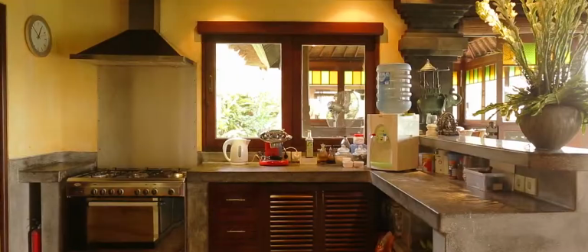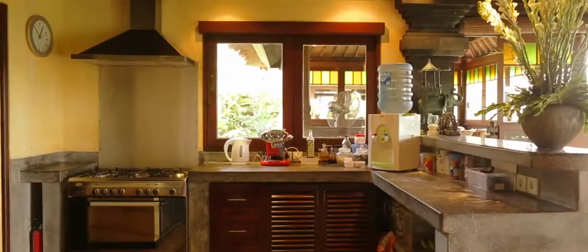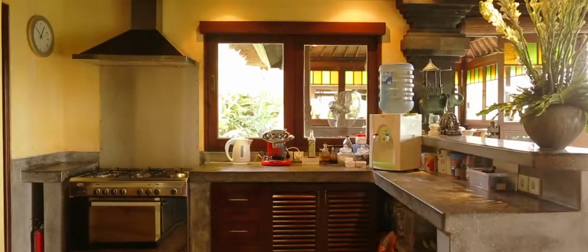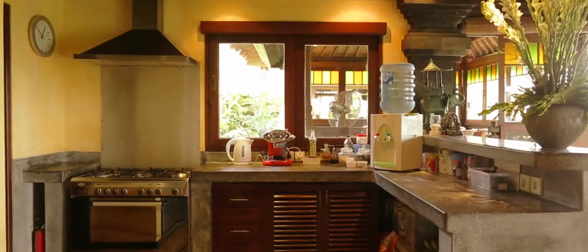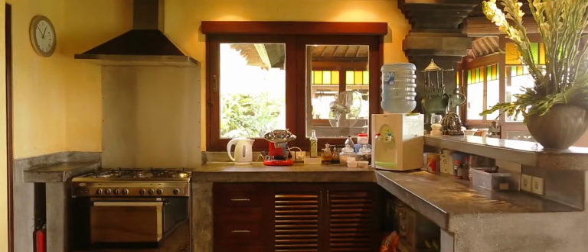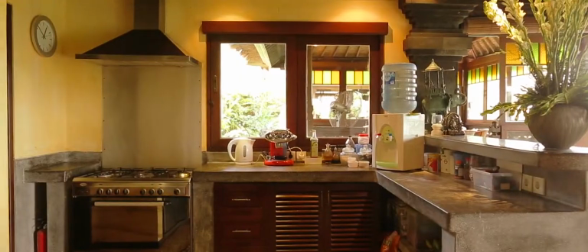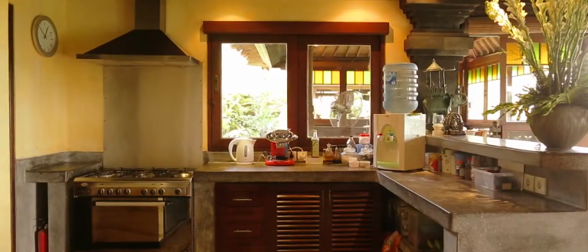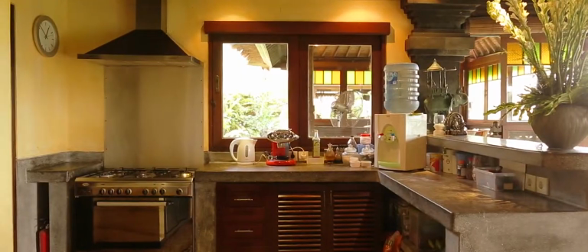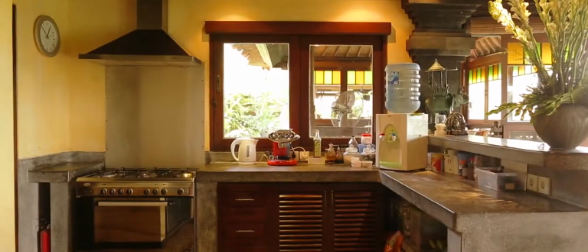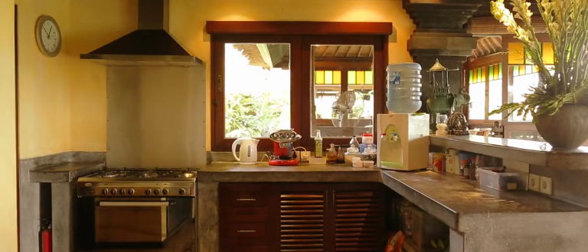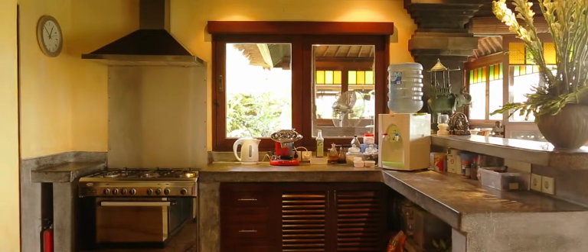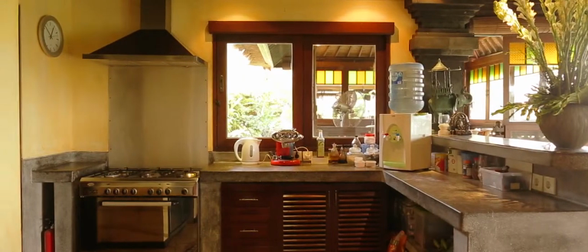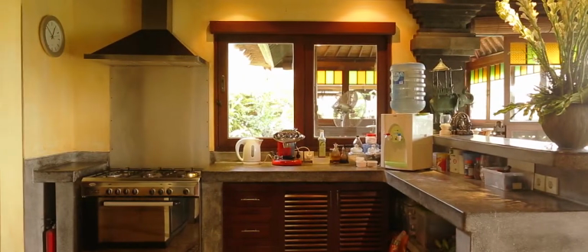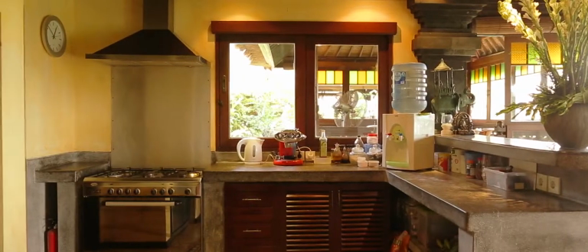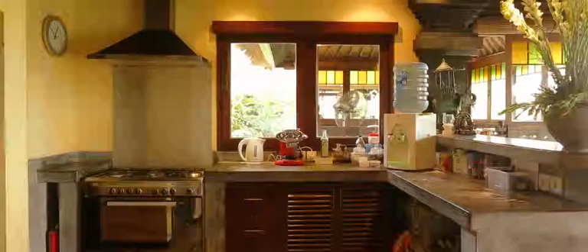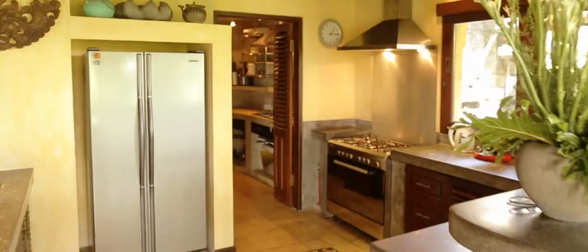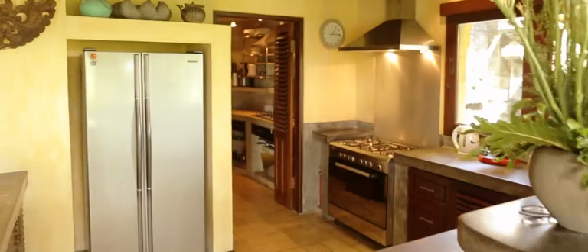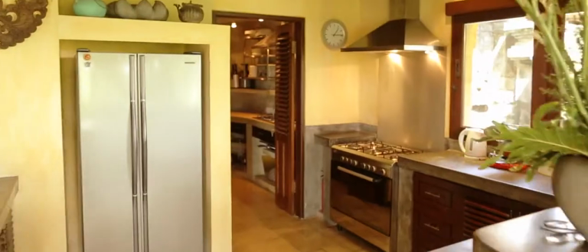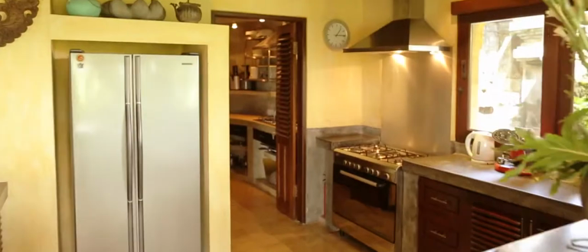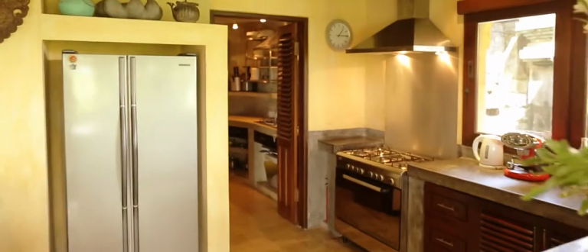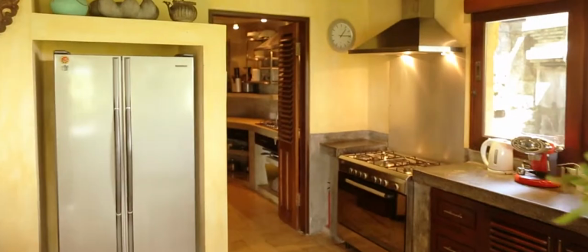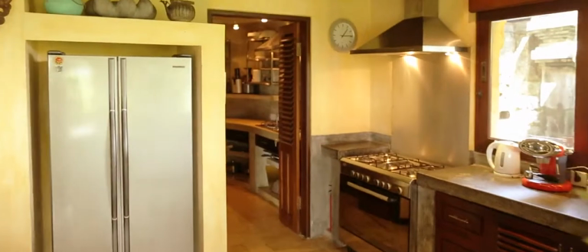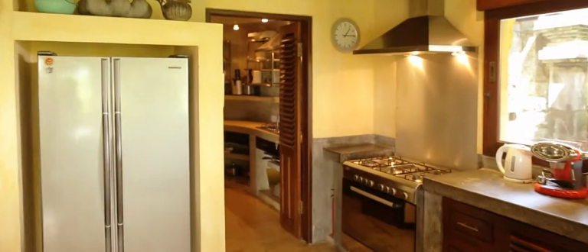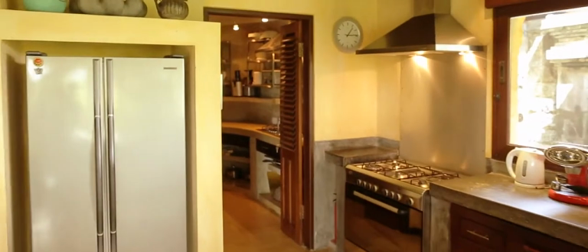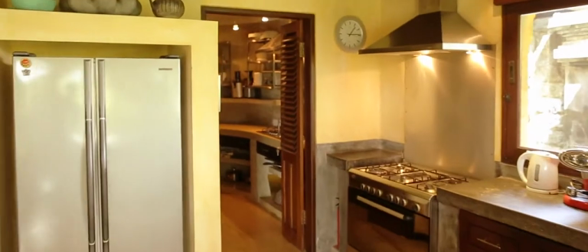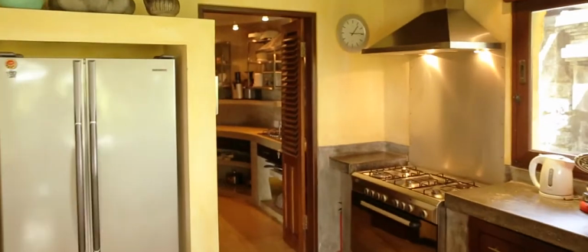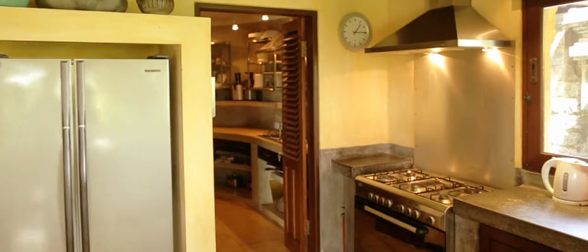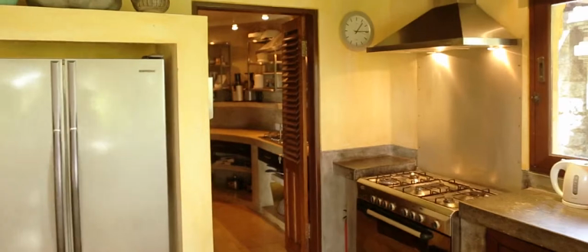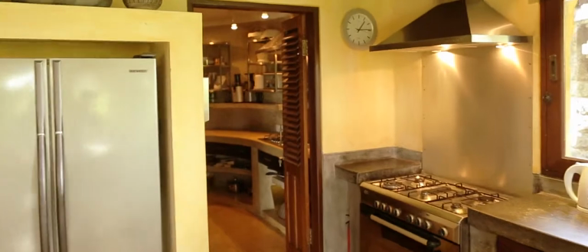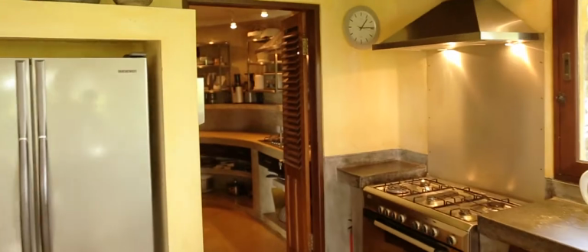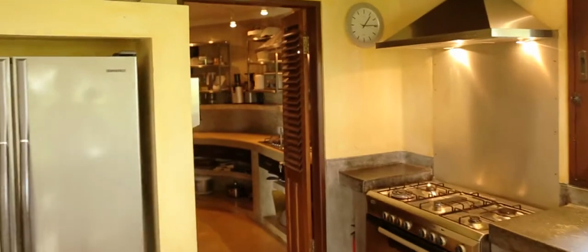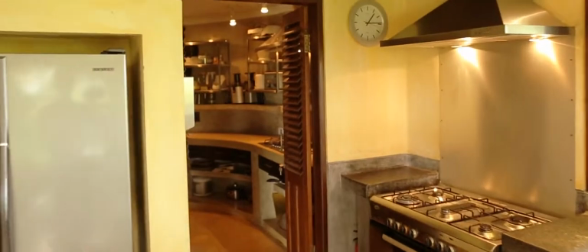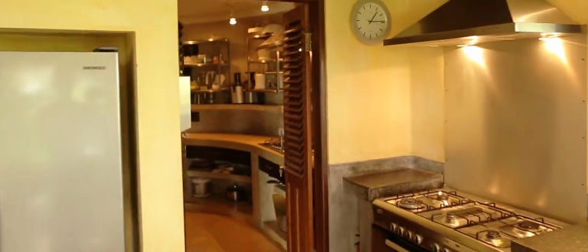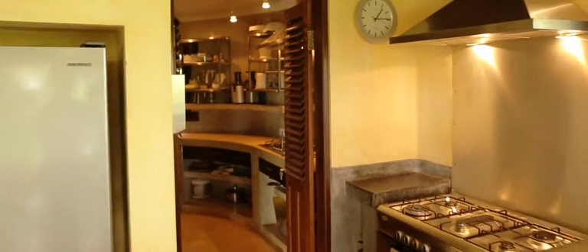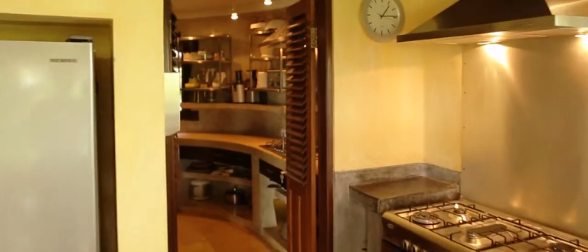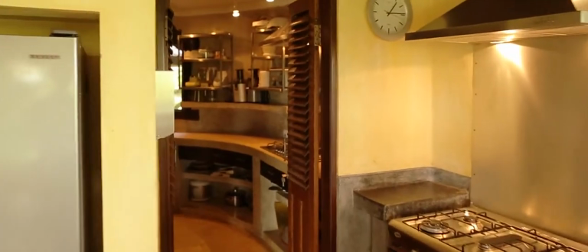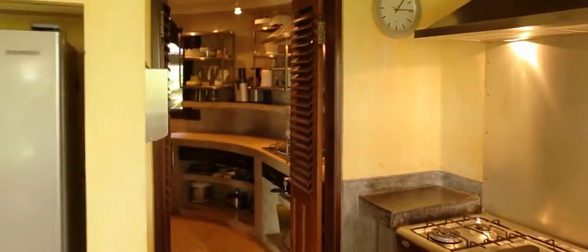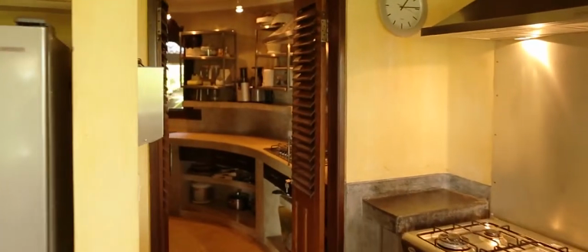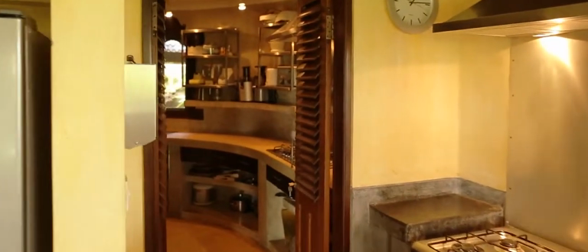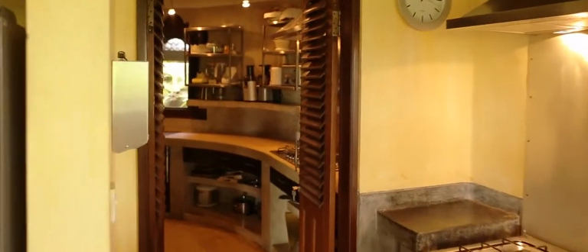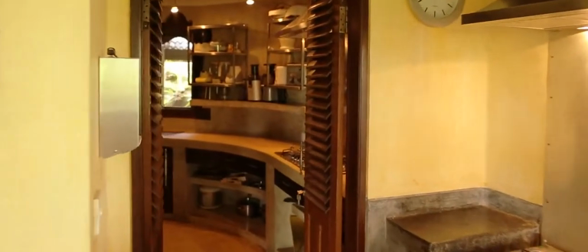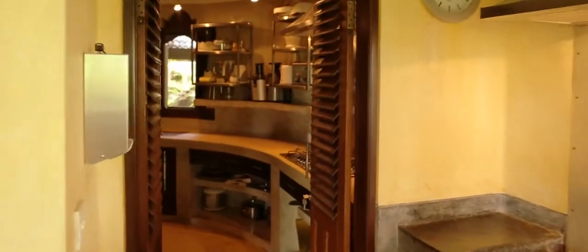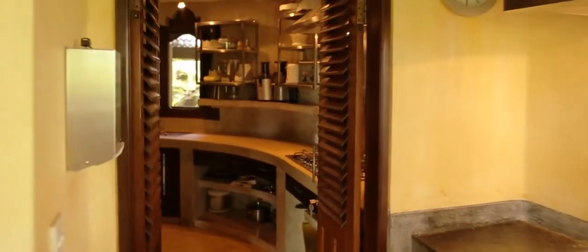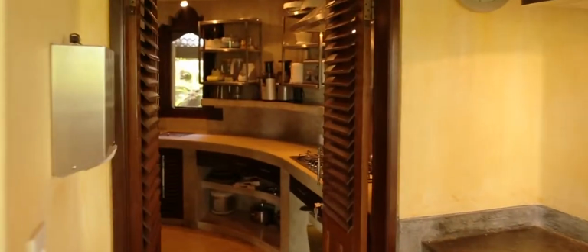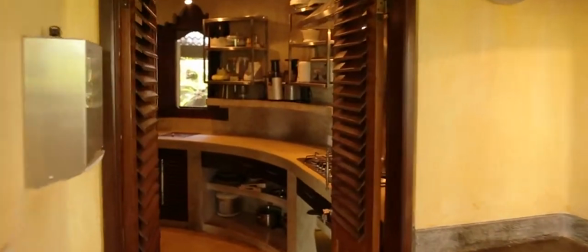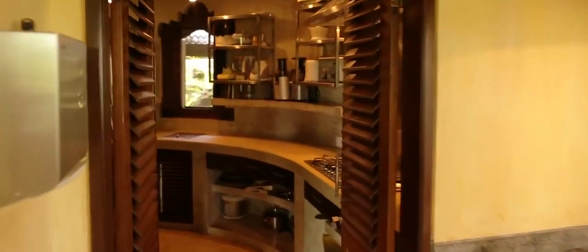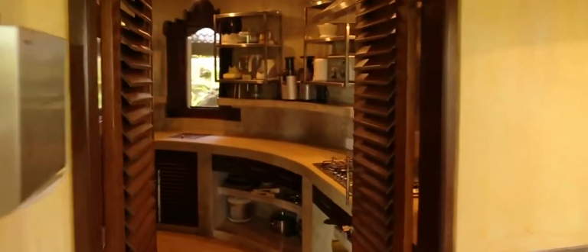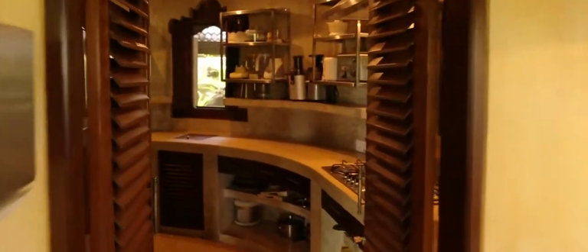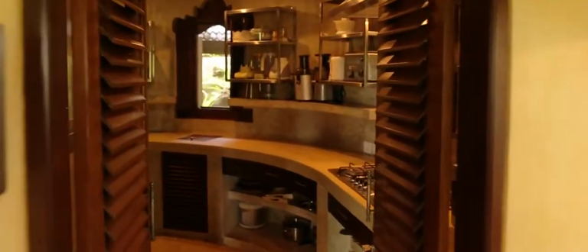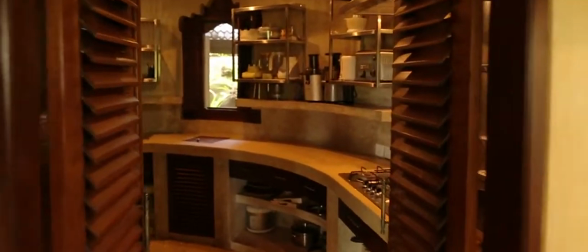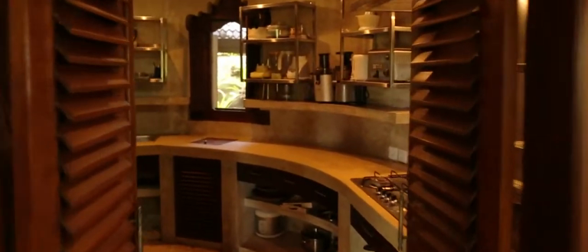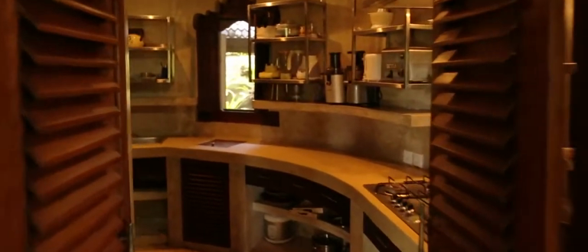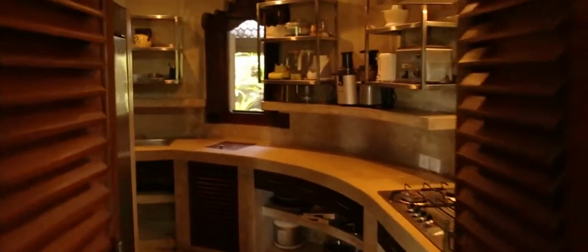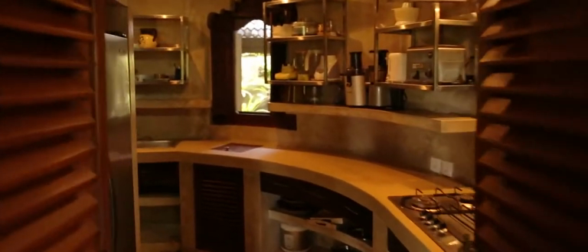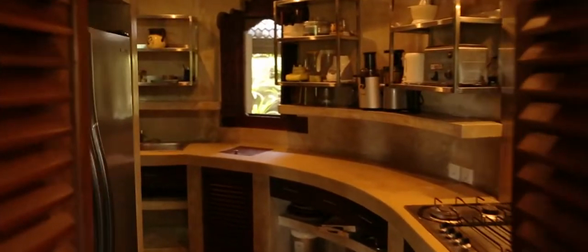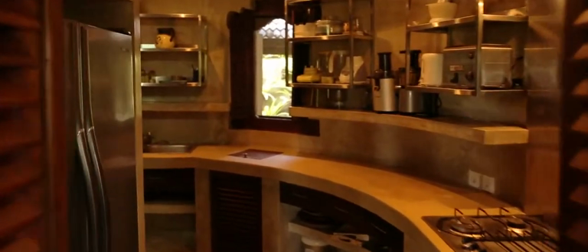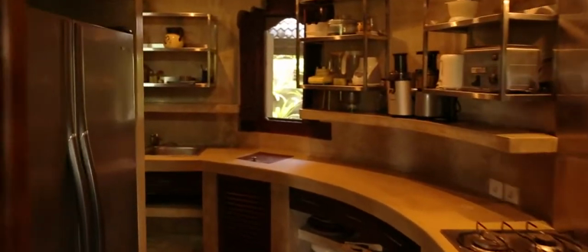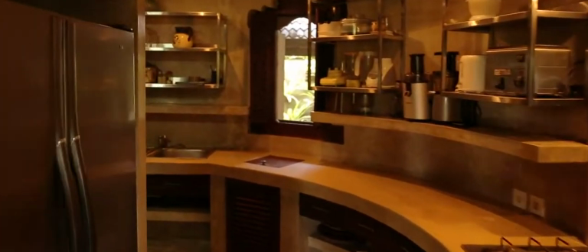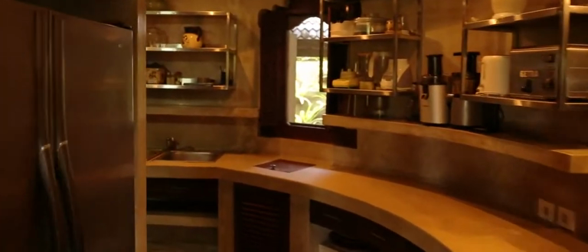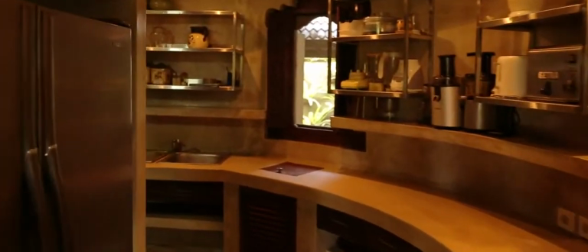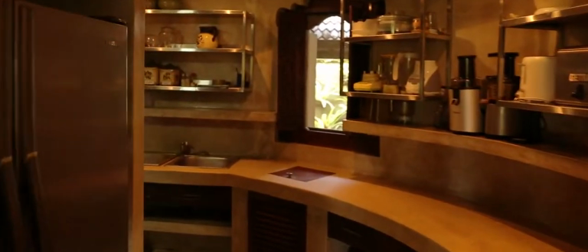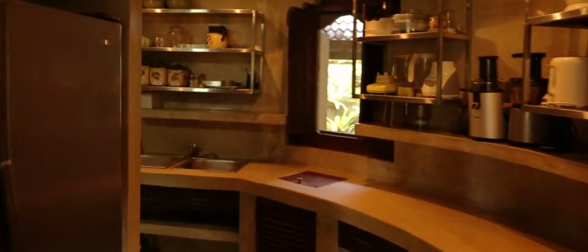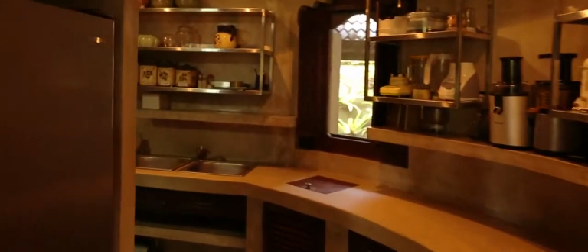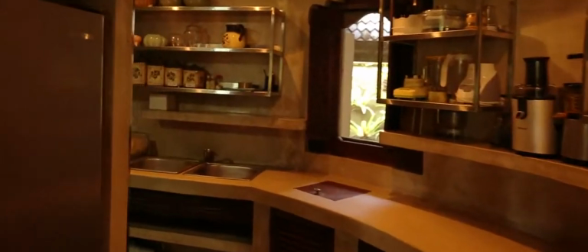There are two kitchens at Villa Raja — one for the guests and one for staff, to do all the hard work preparing meals behind the scenes.